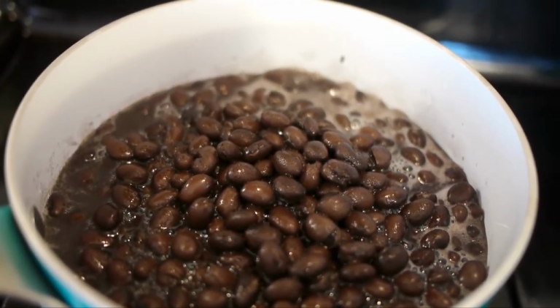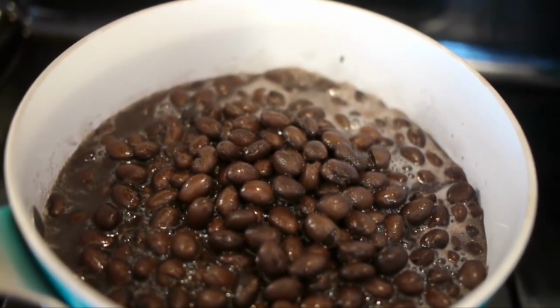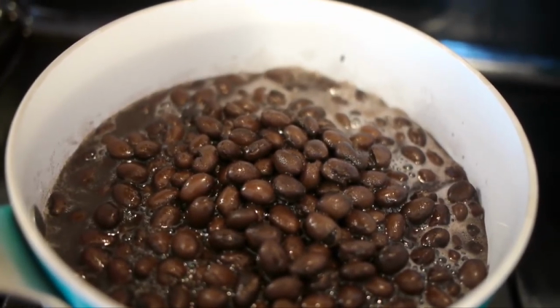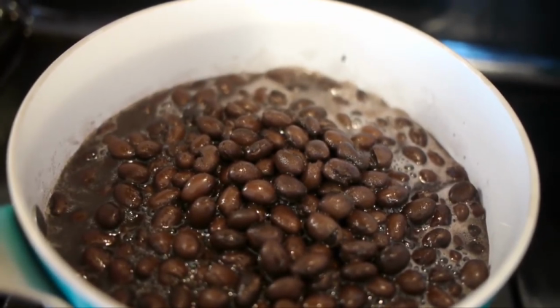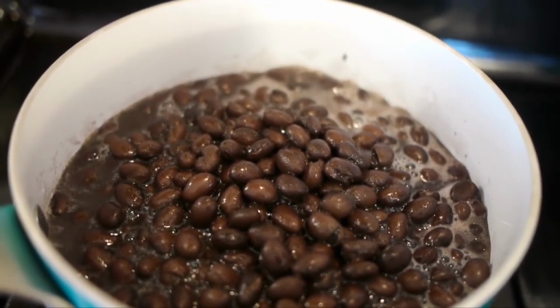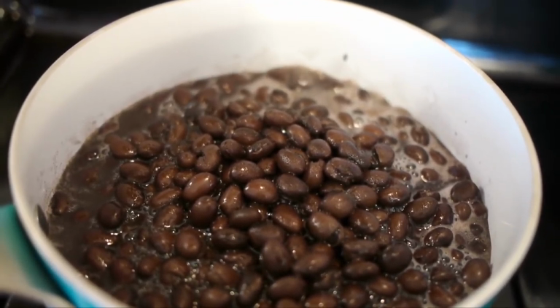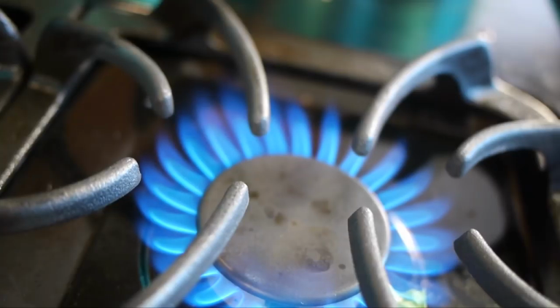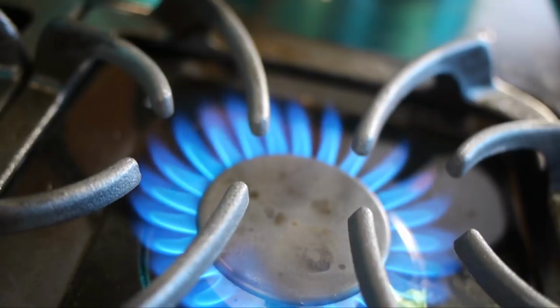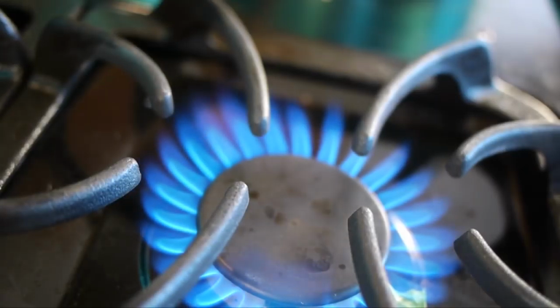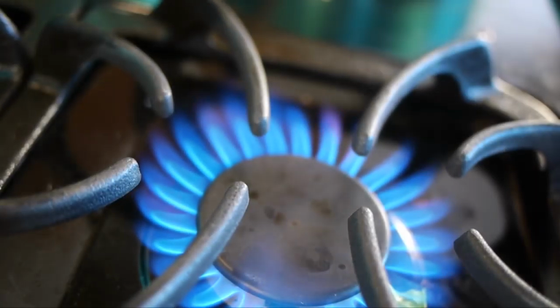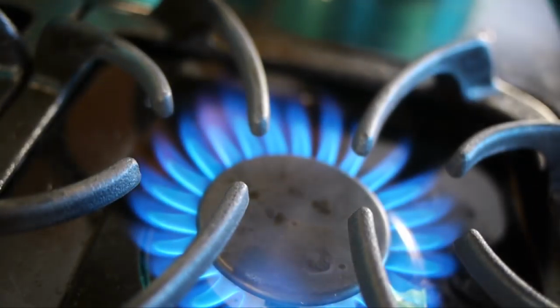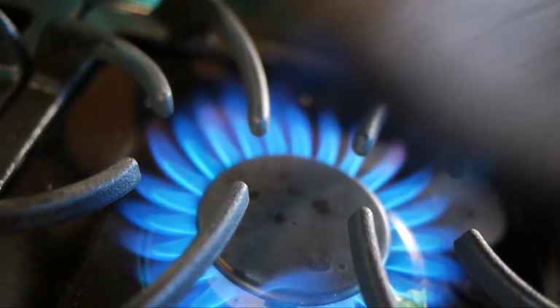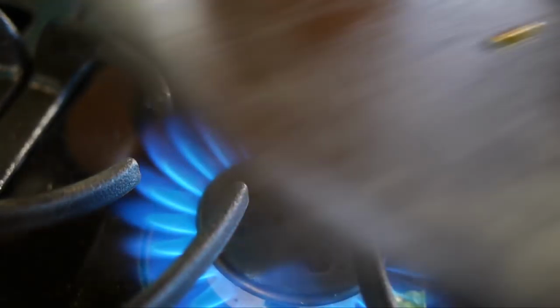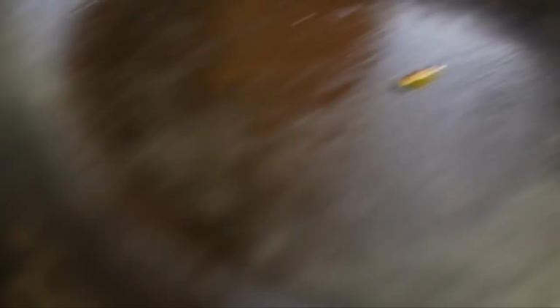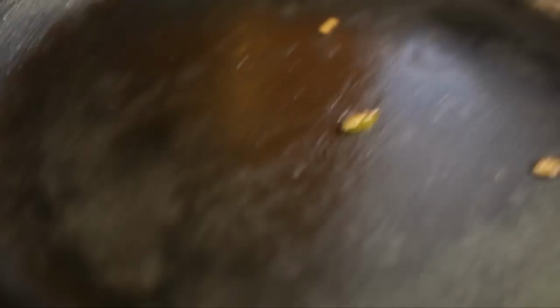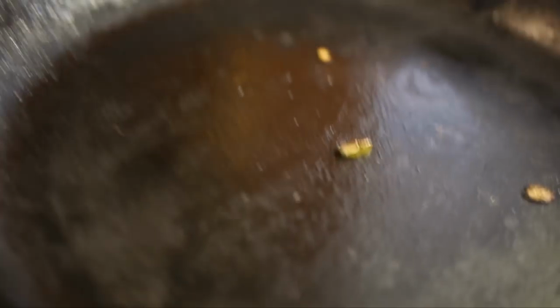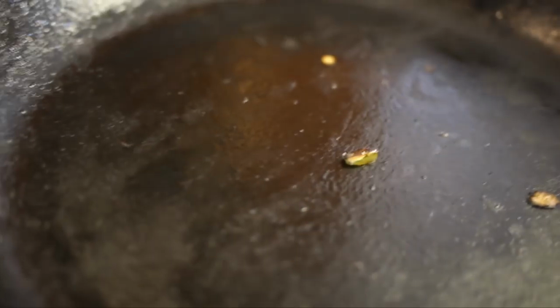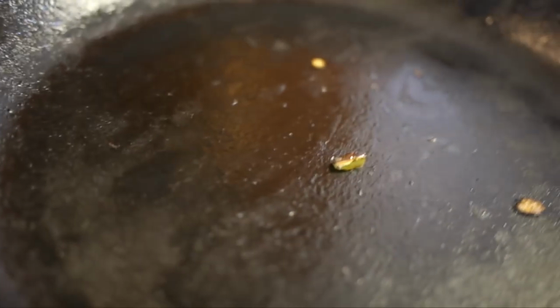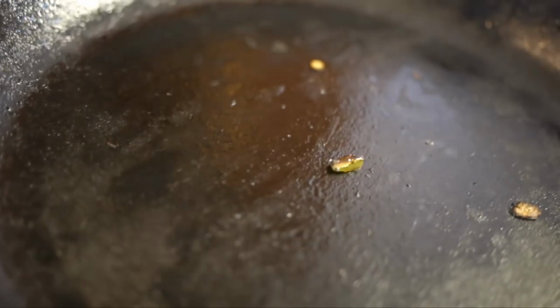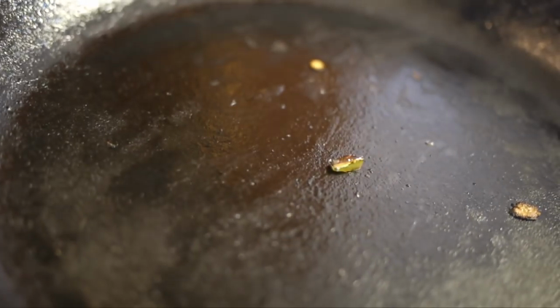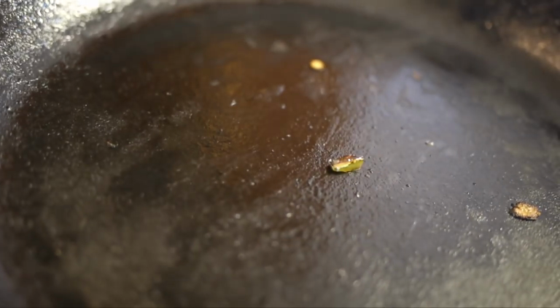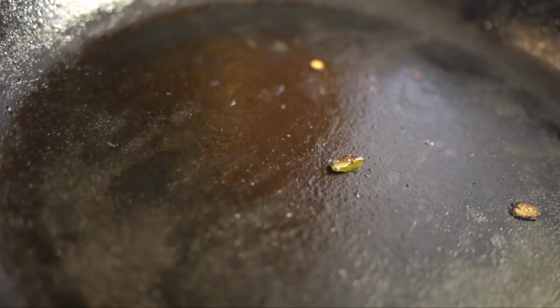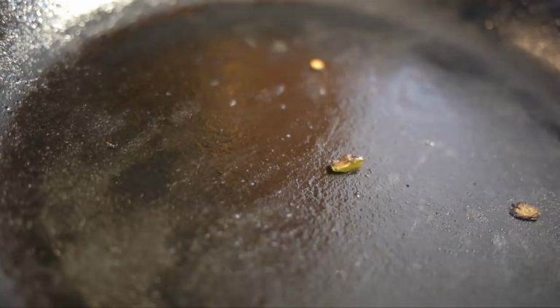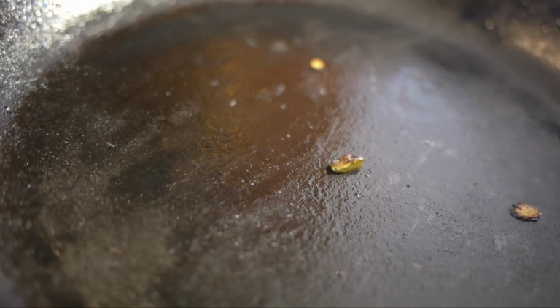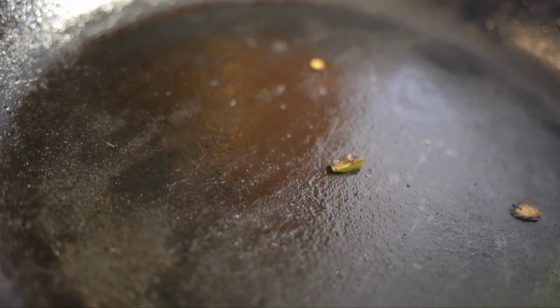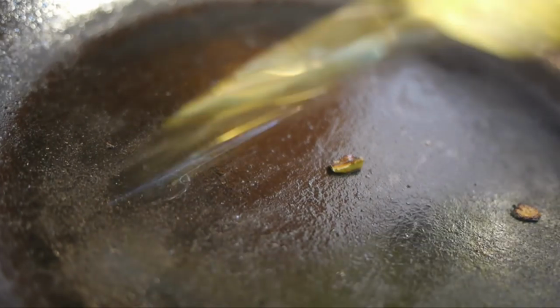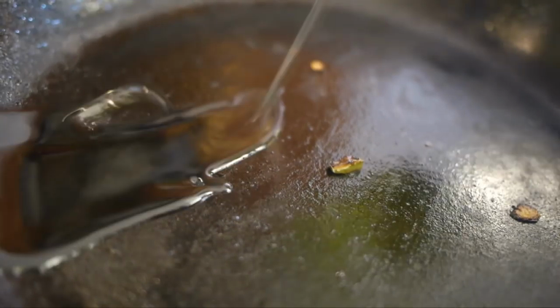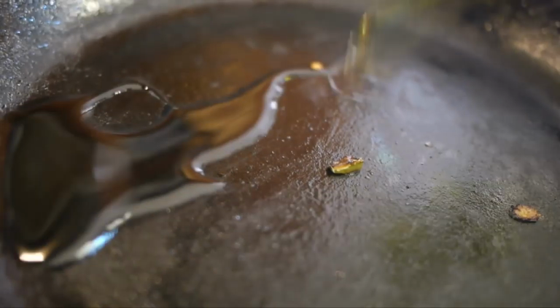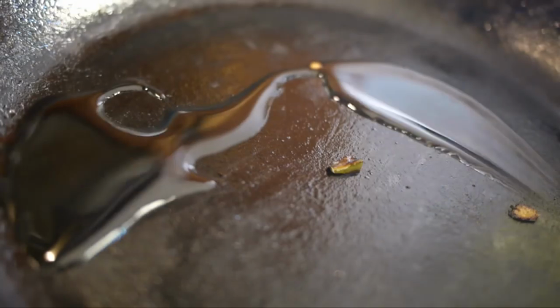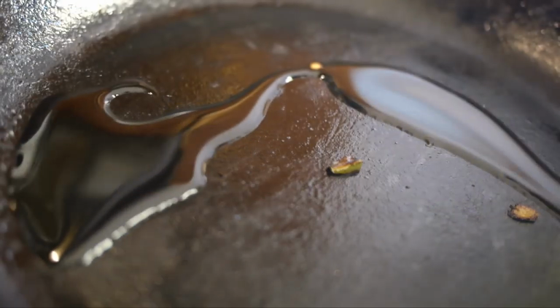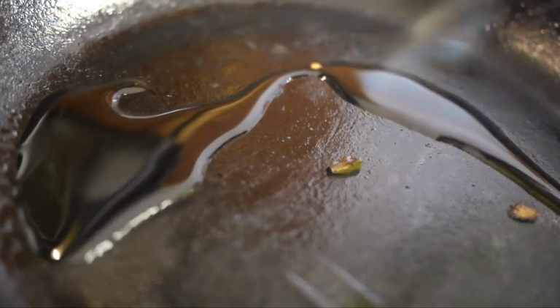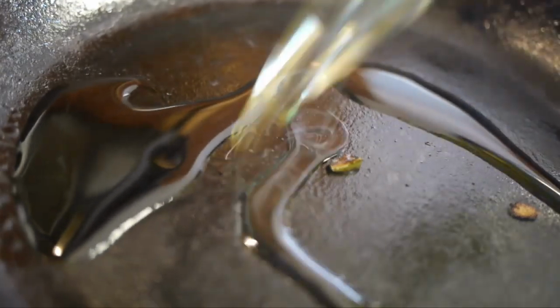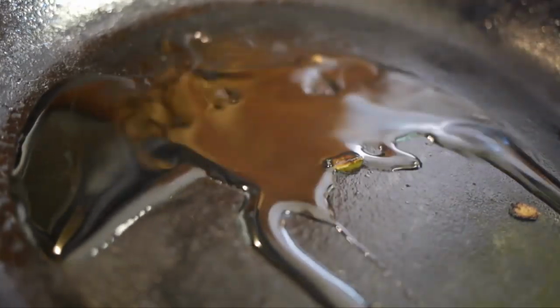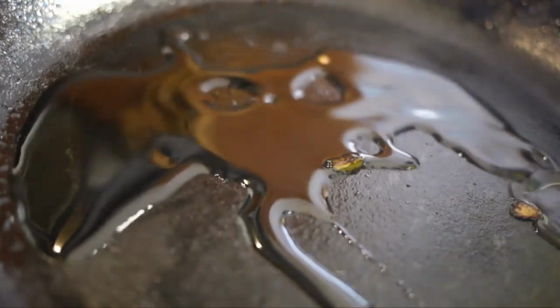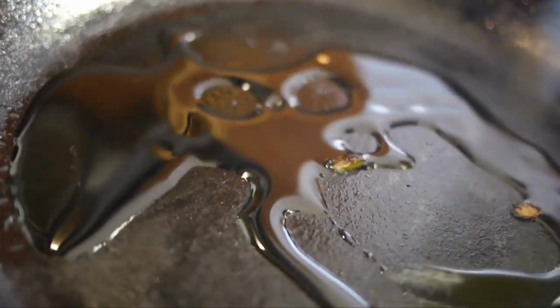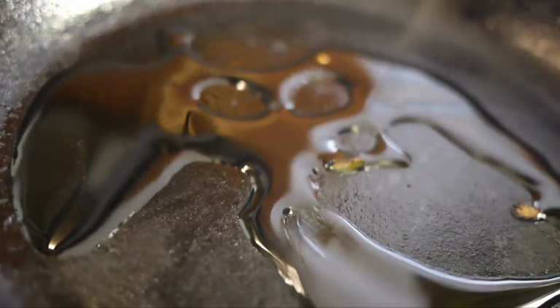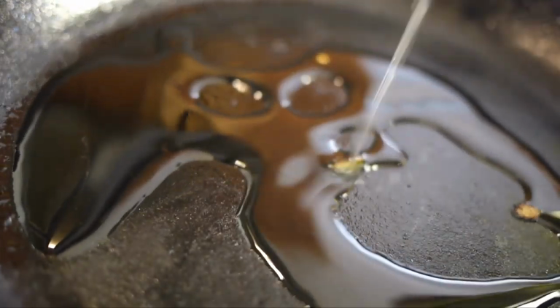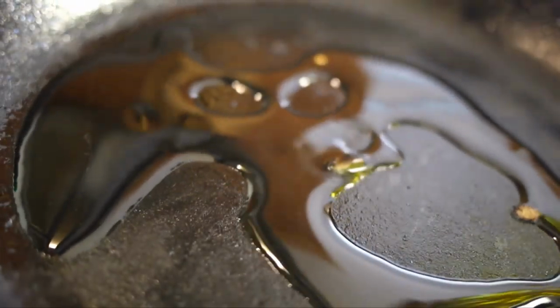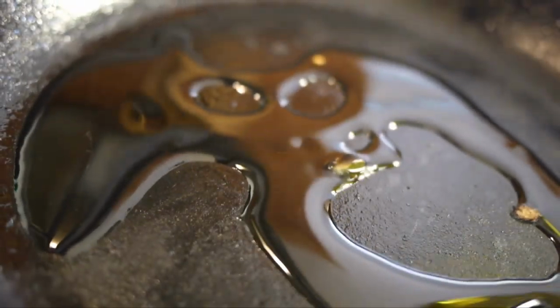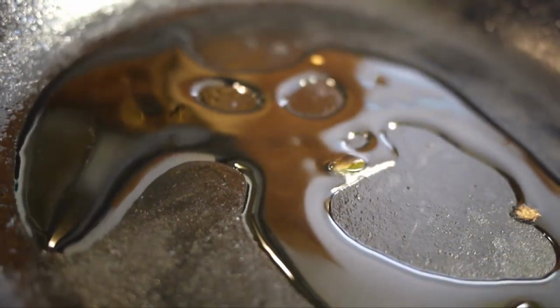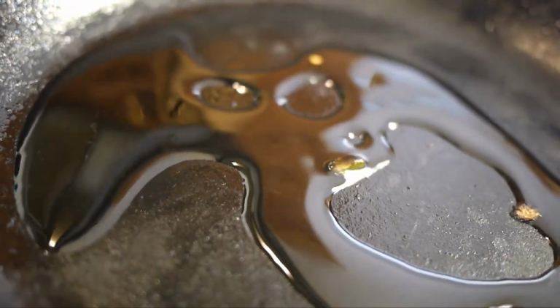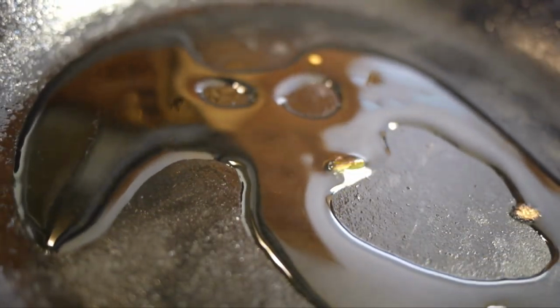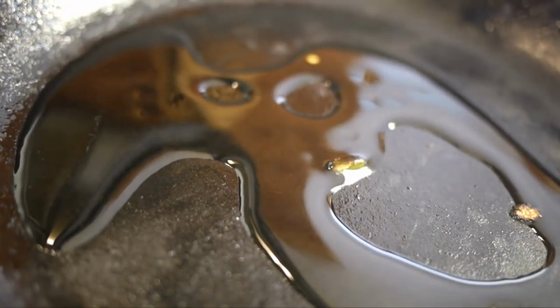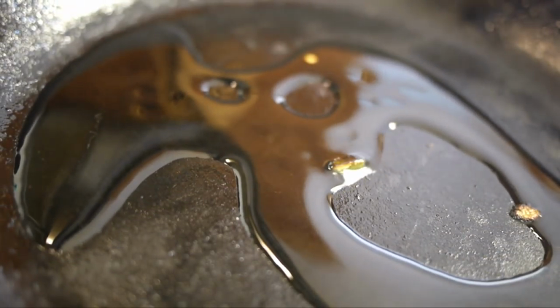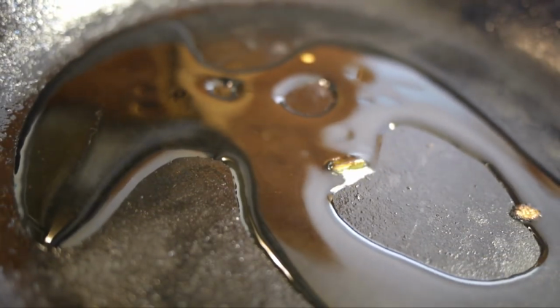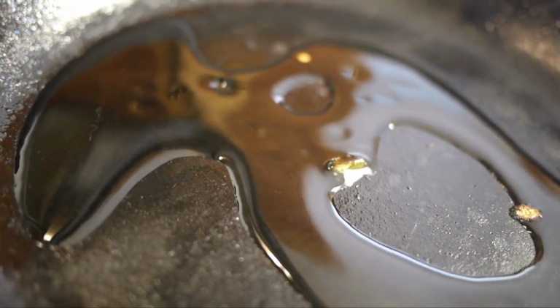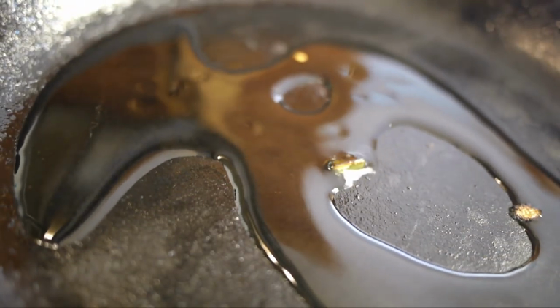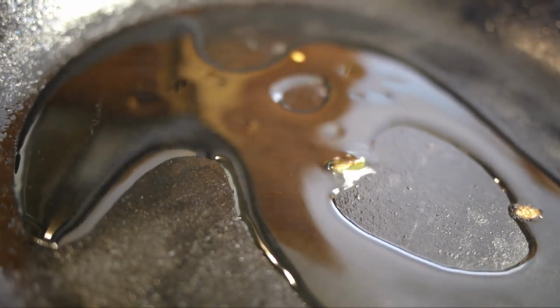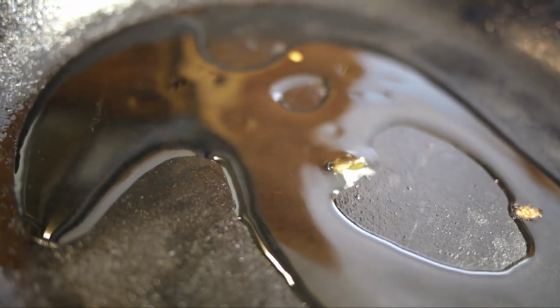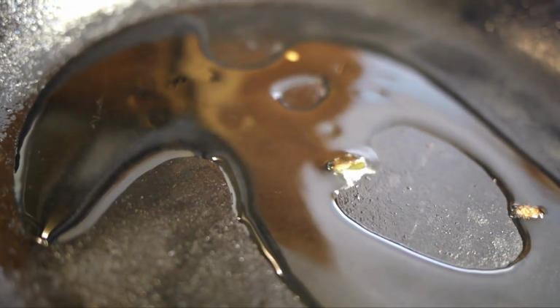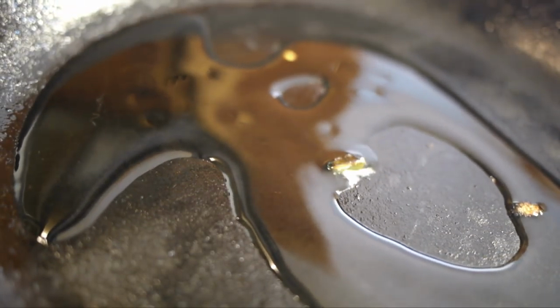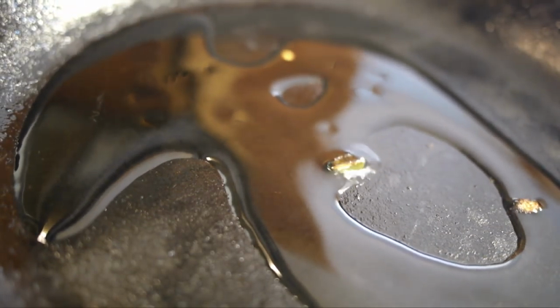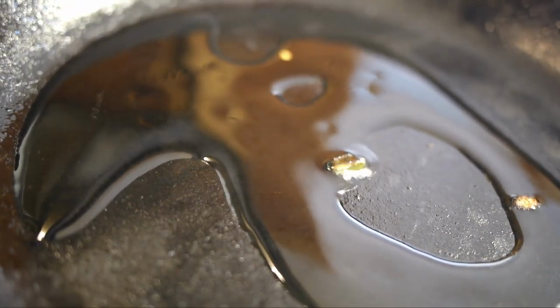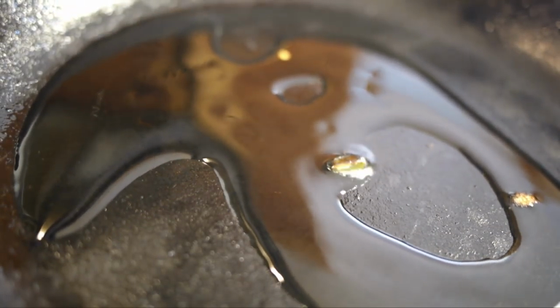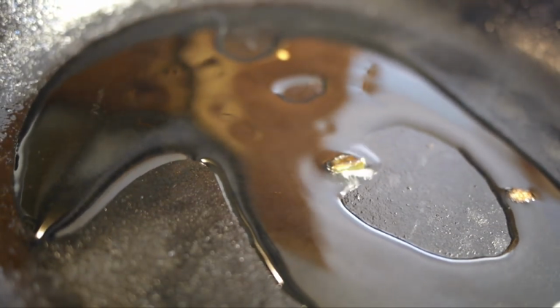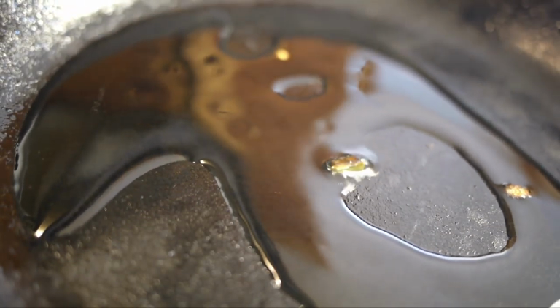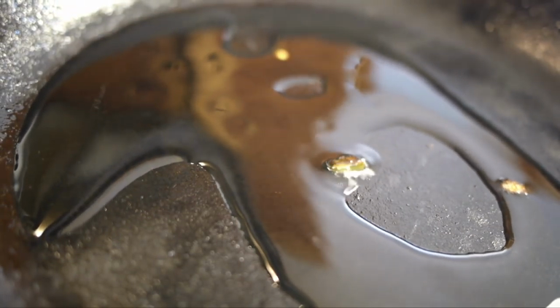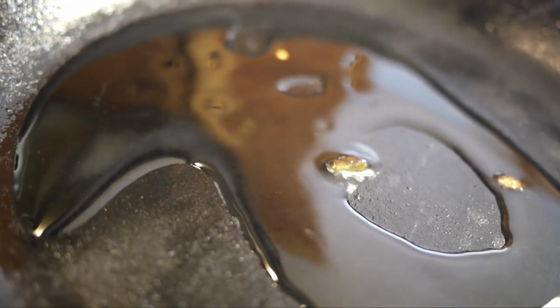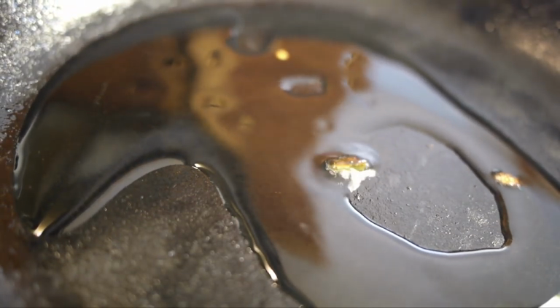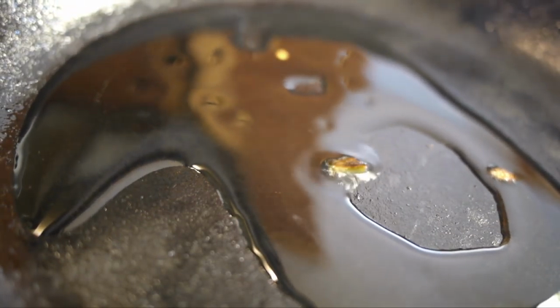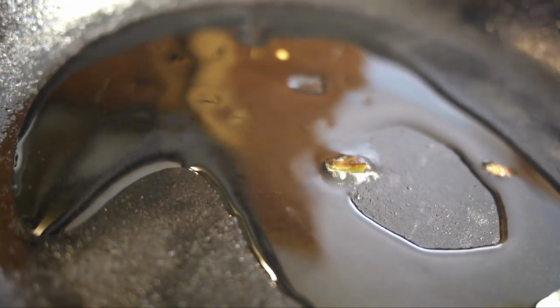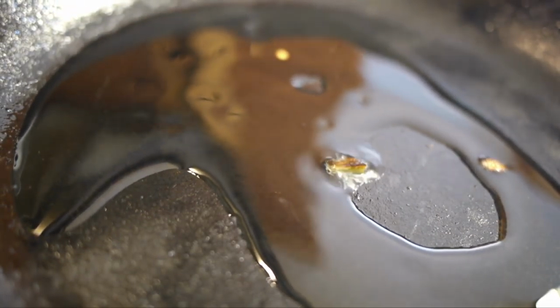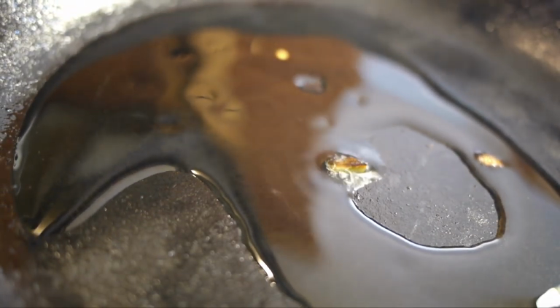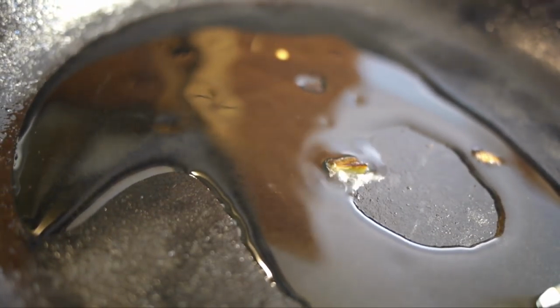While everything's simmering, it's time to sauté your vegetables. With a very hot pan and some oil, it's time to crisp them up.